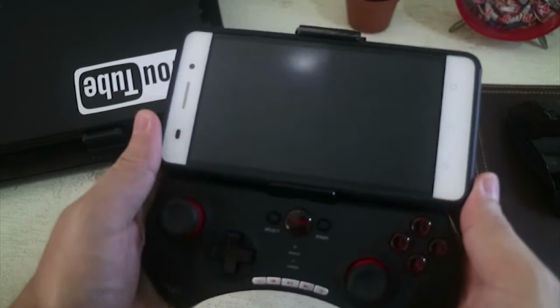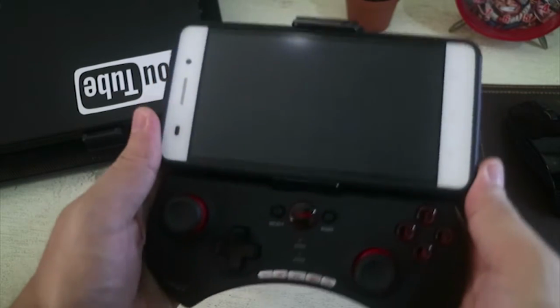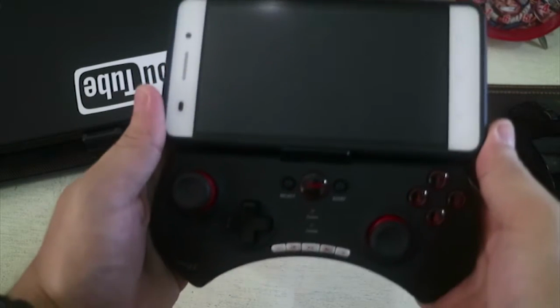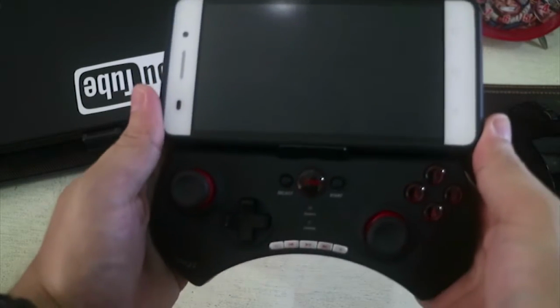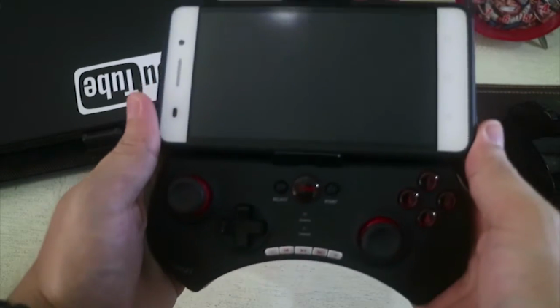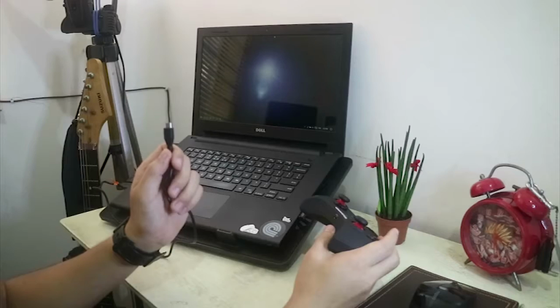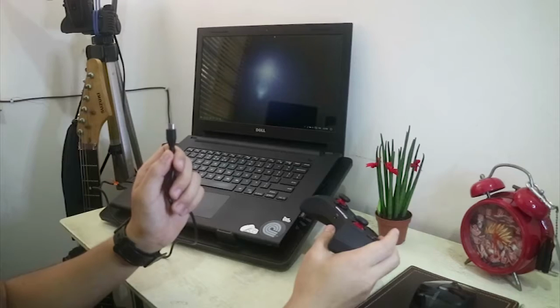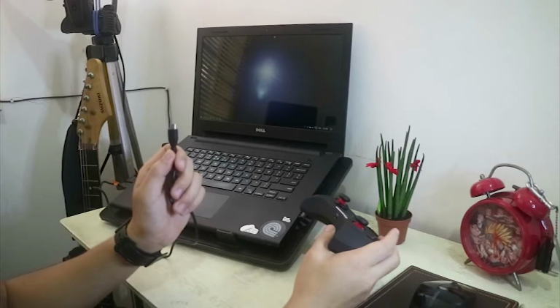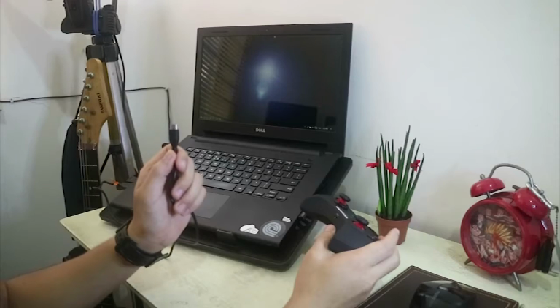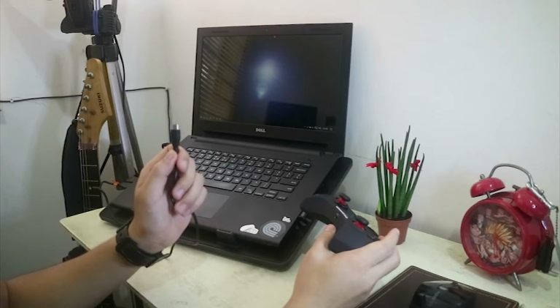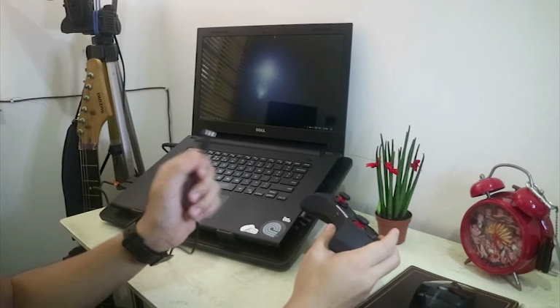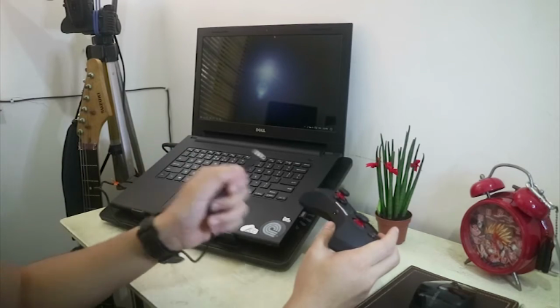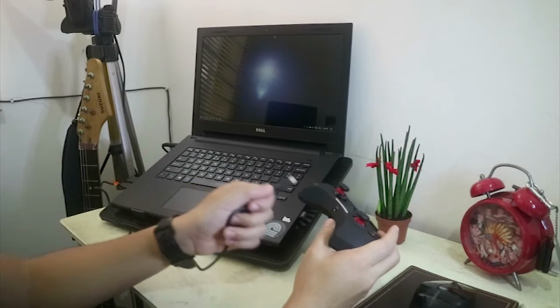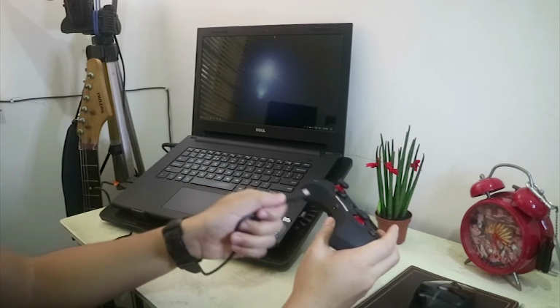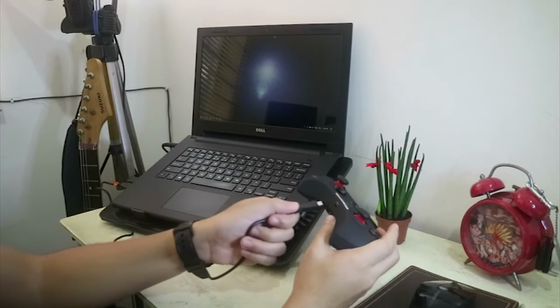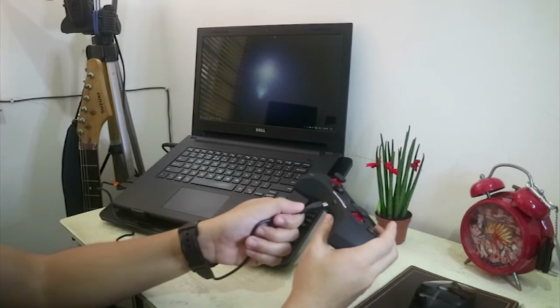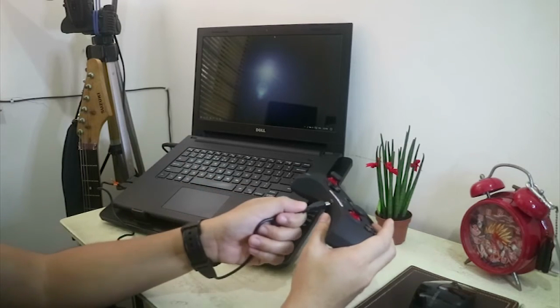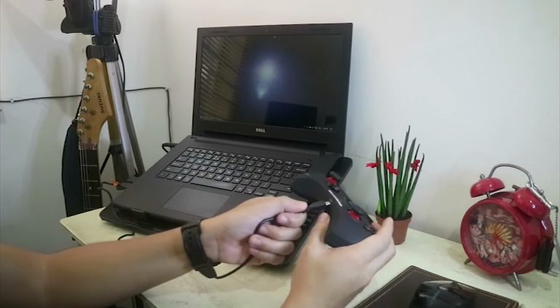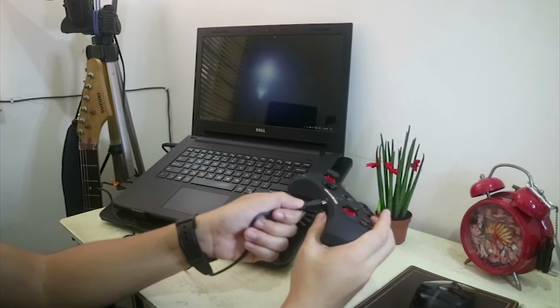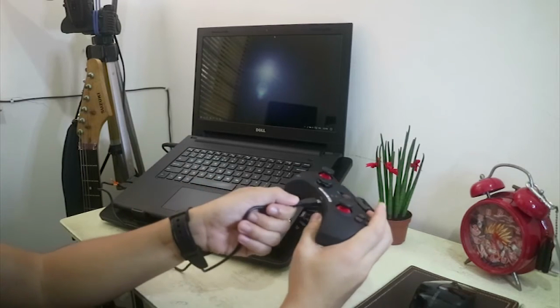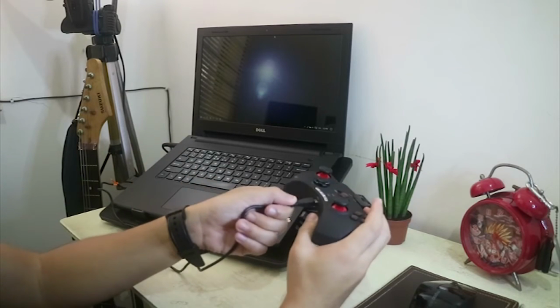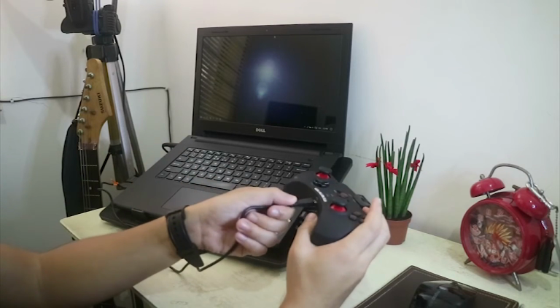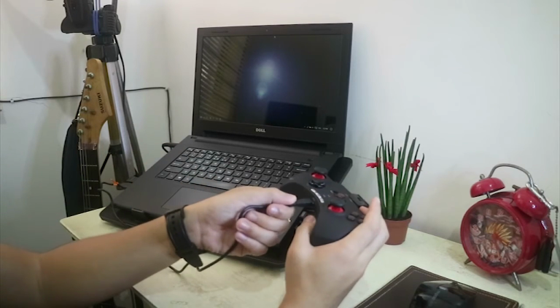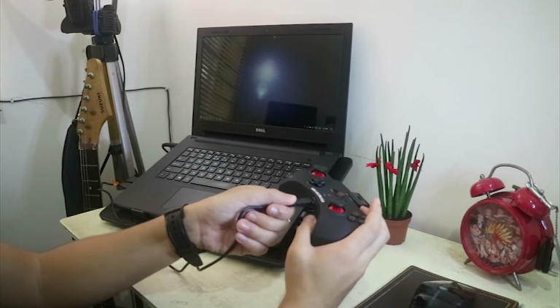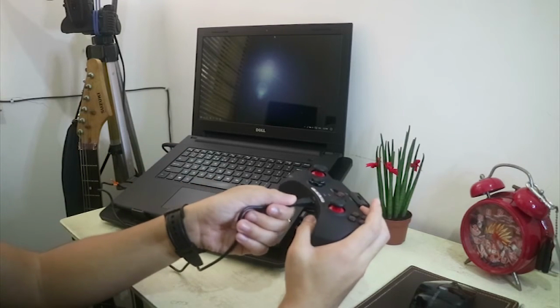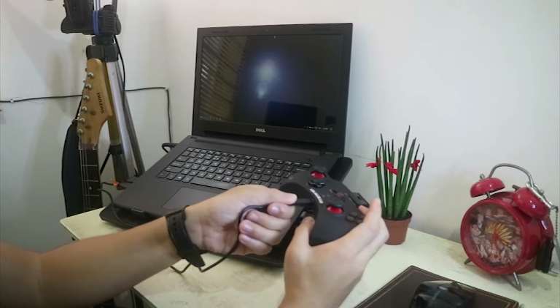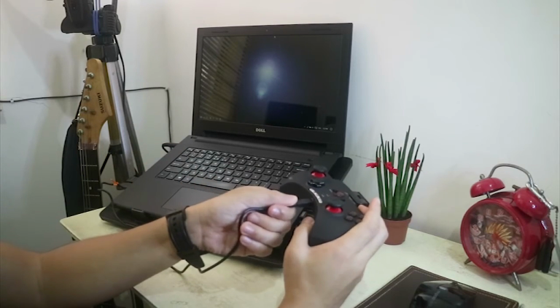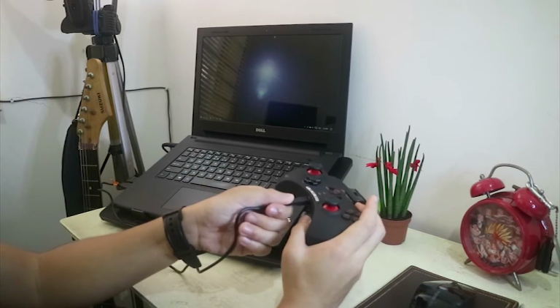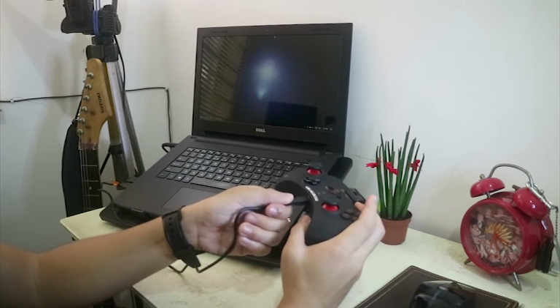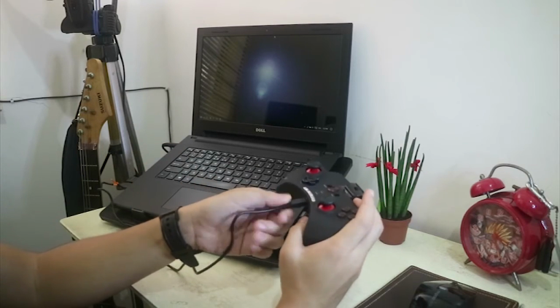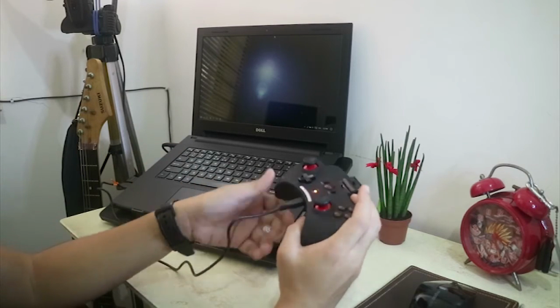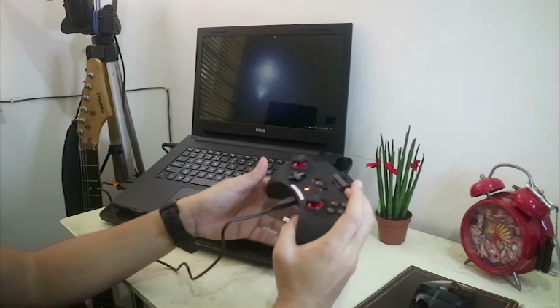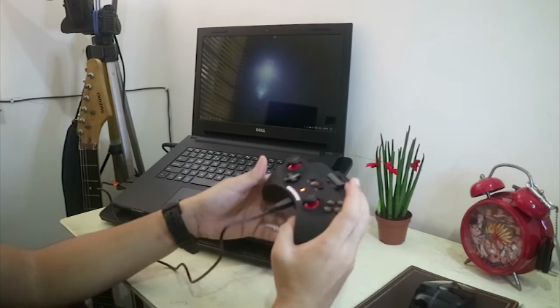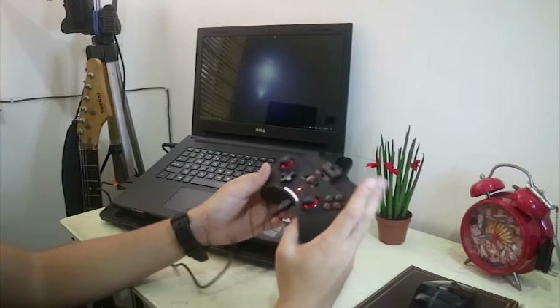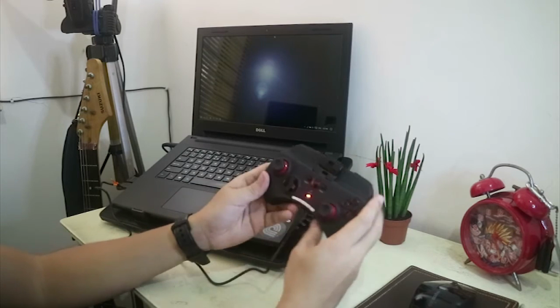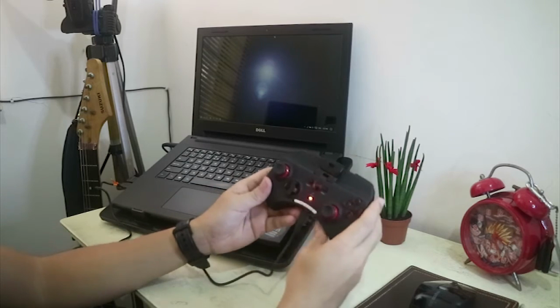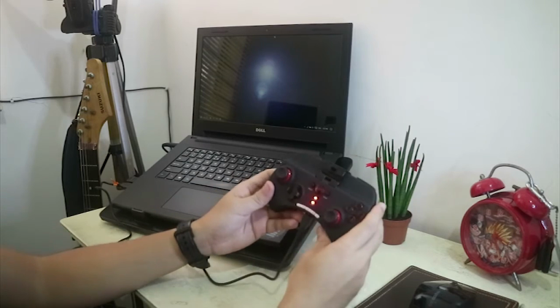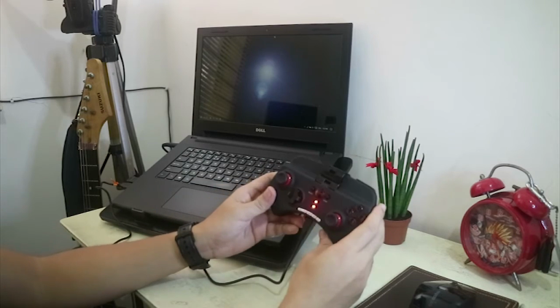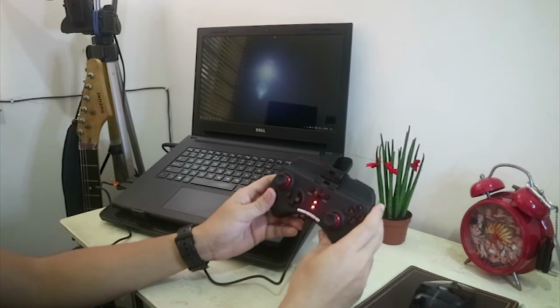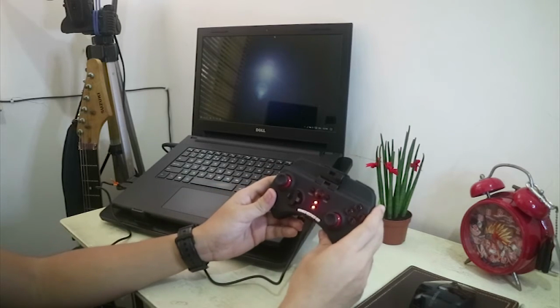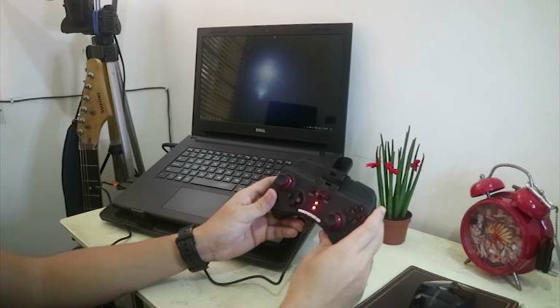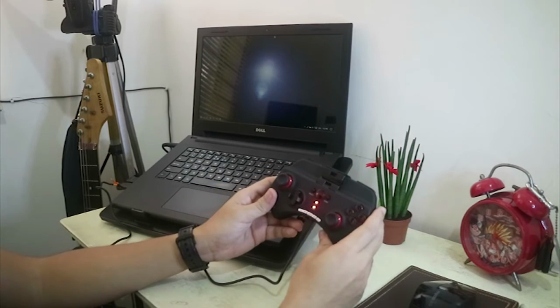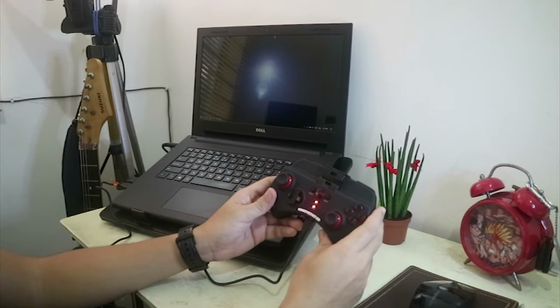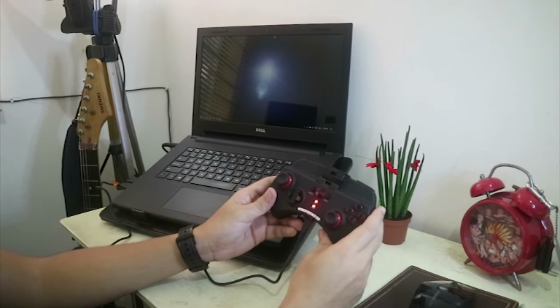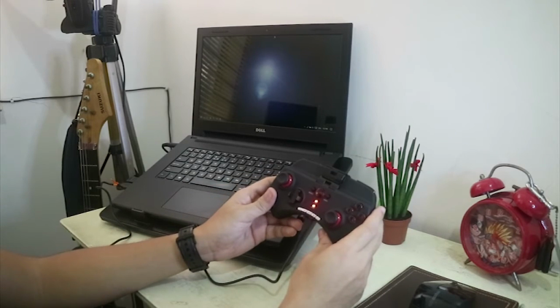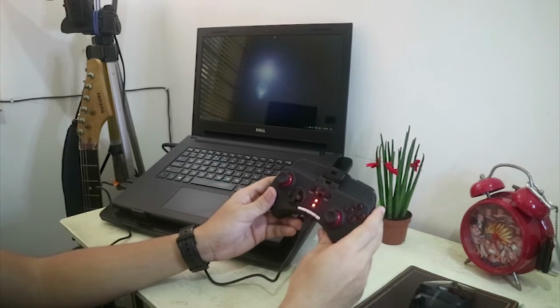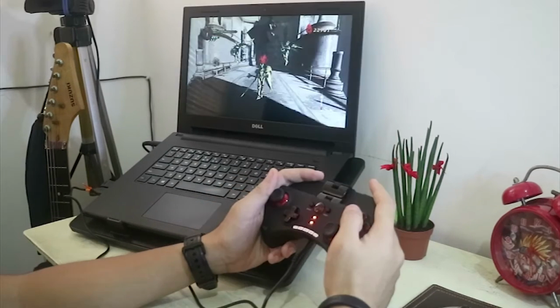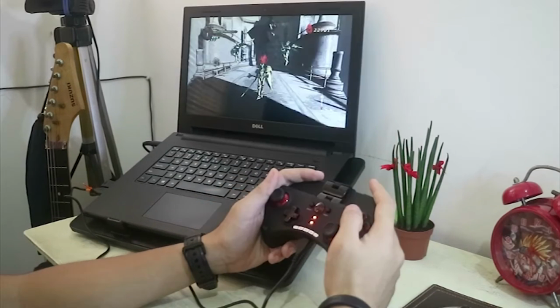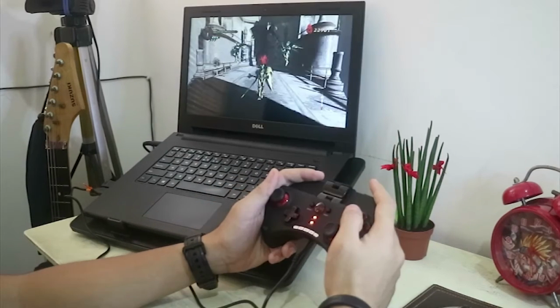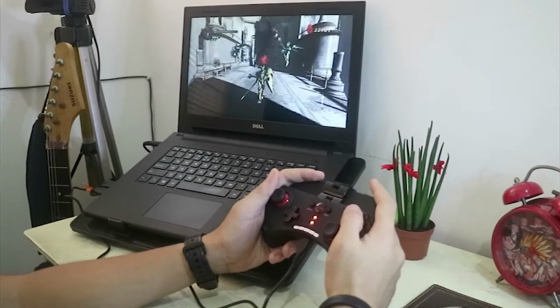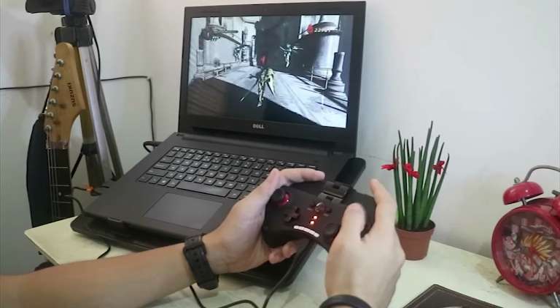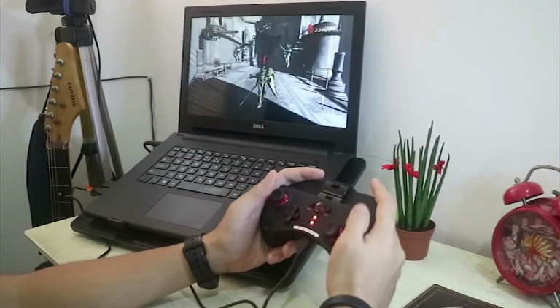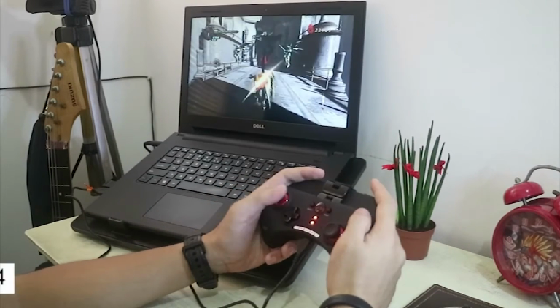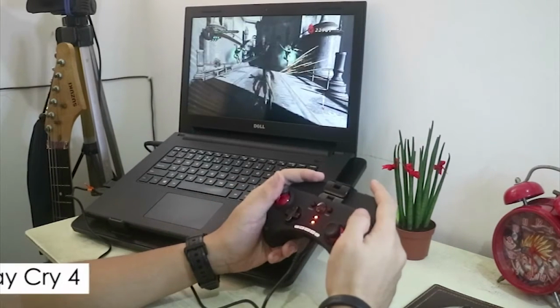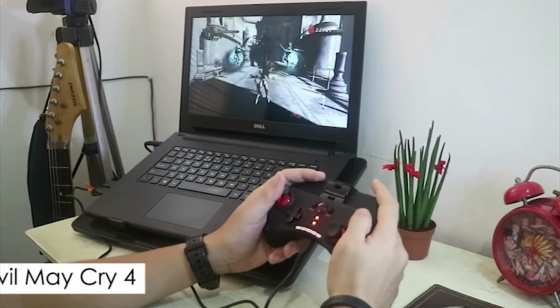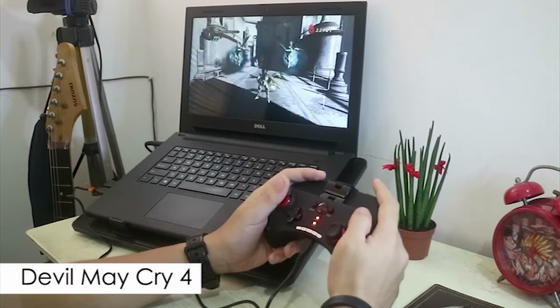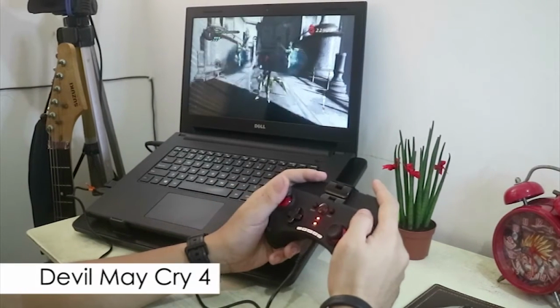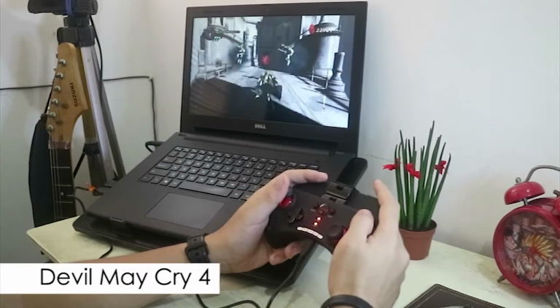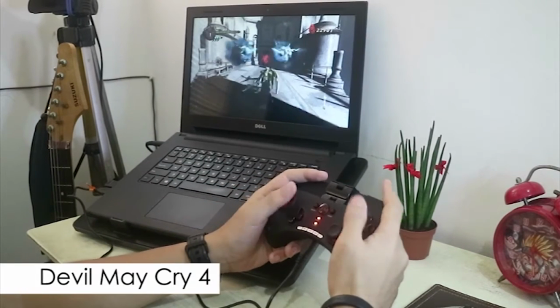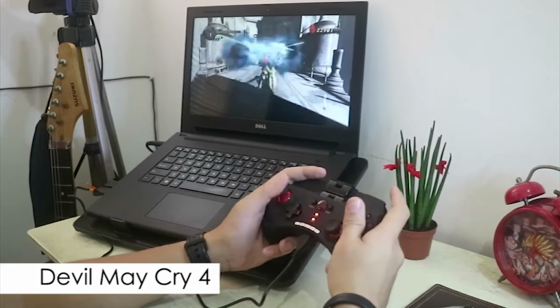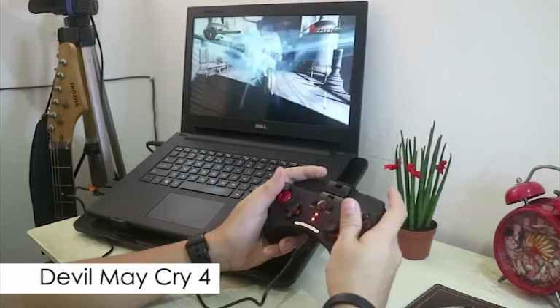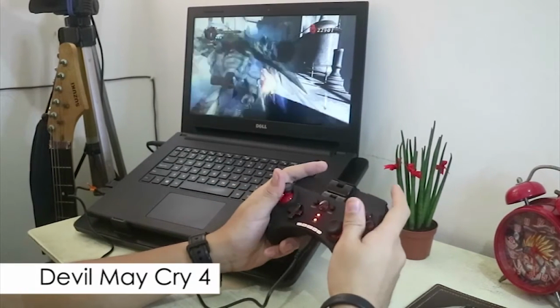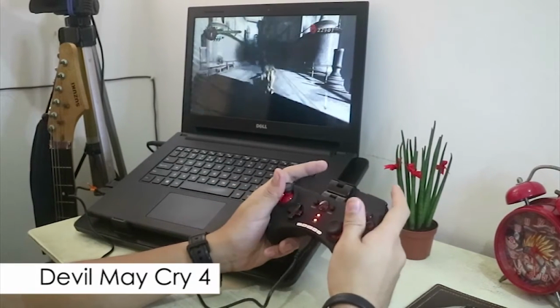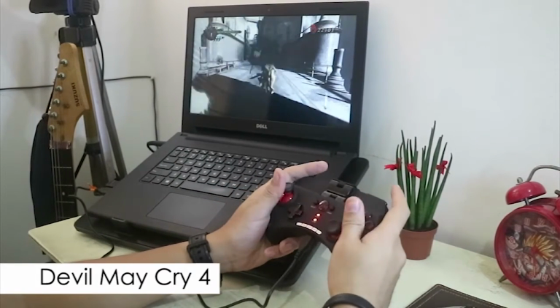You can also use this on your computer. Just plug in the included cable and you are now ready to play your desktop games.